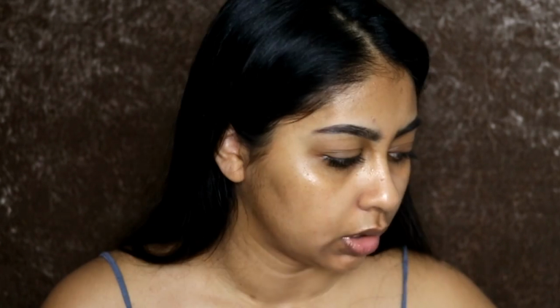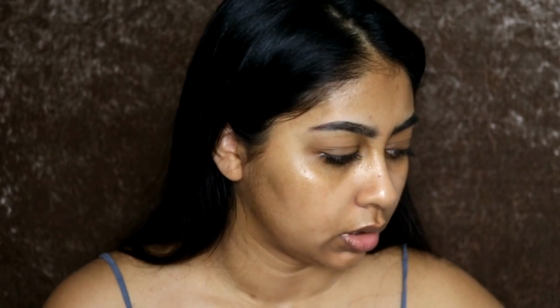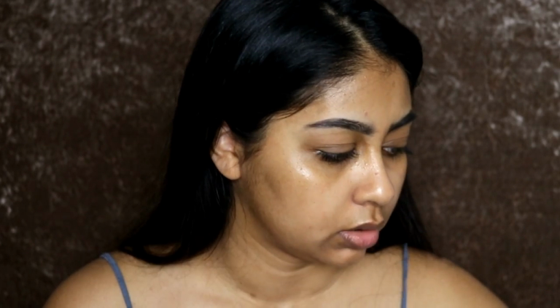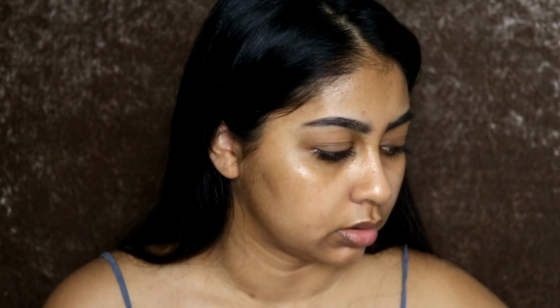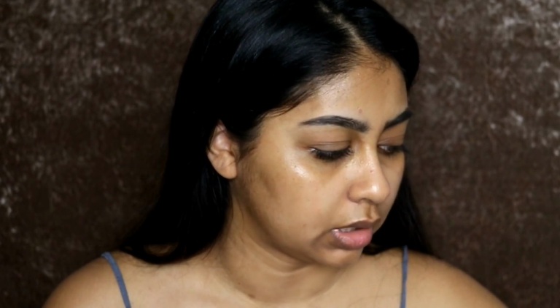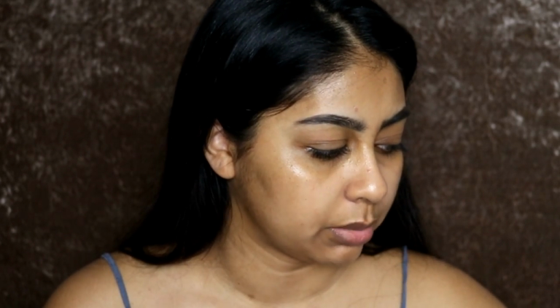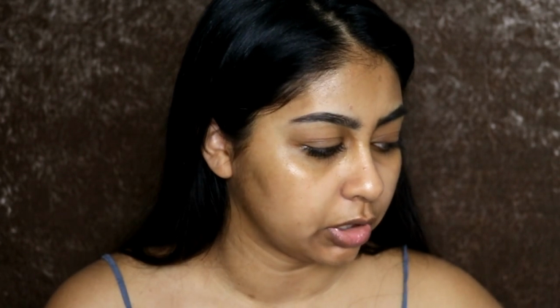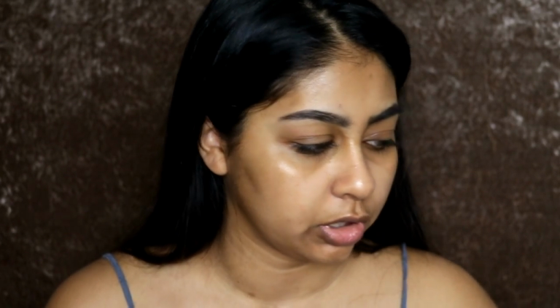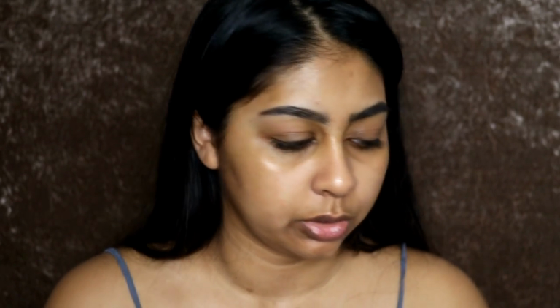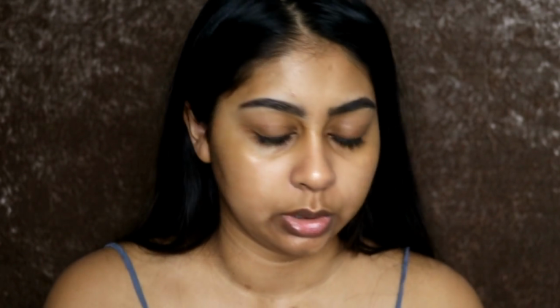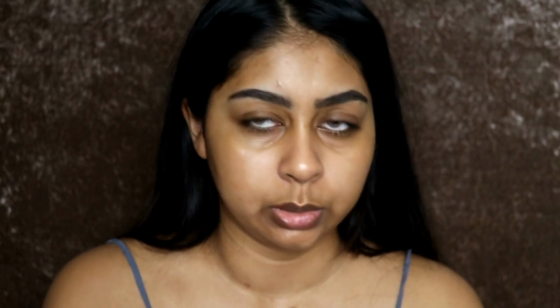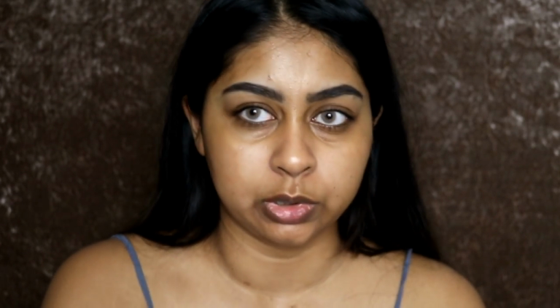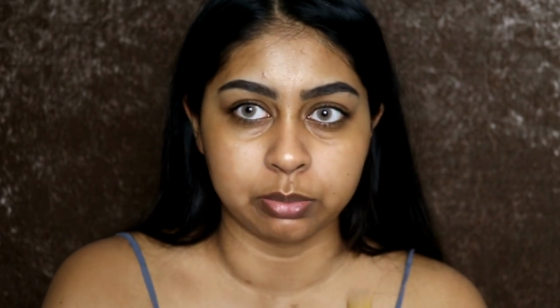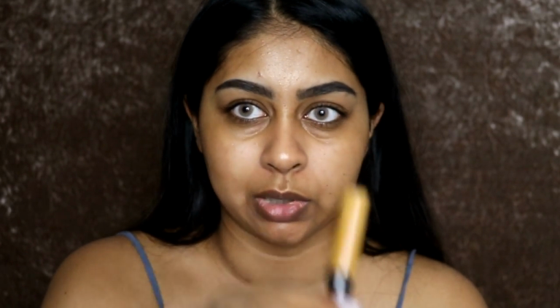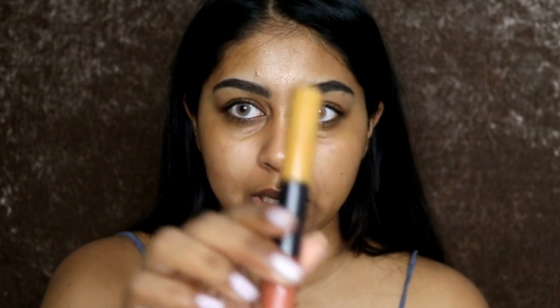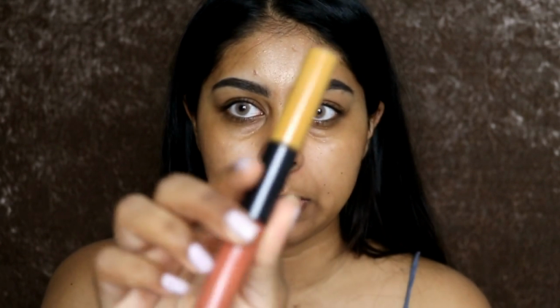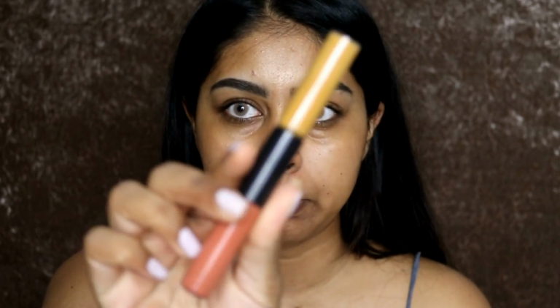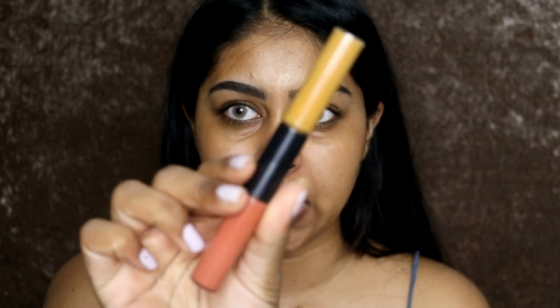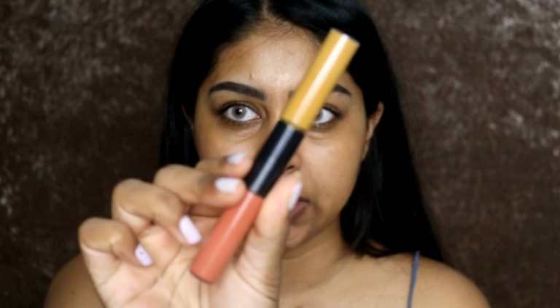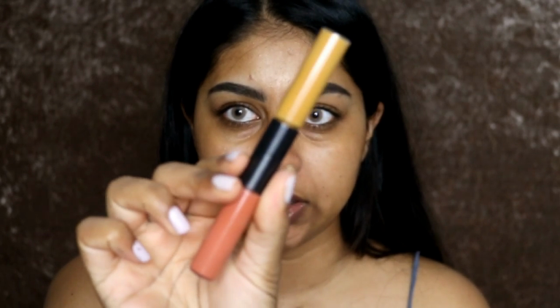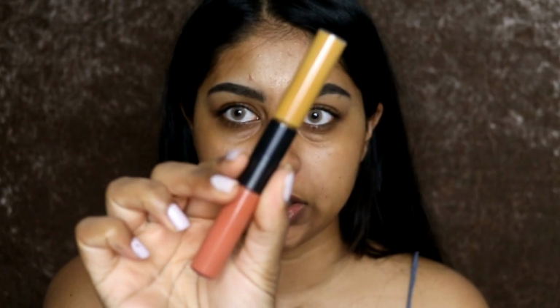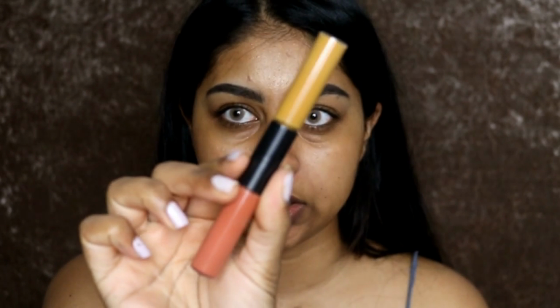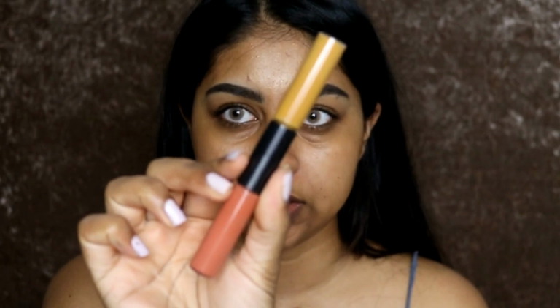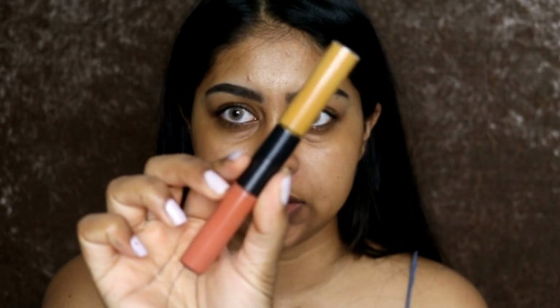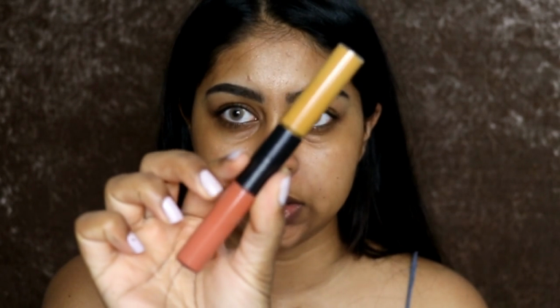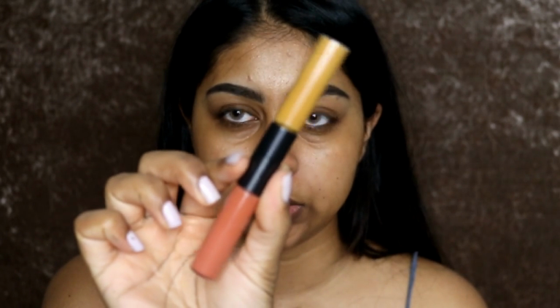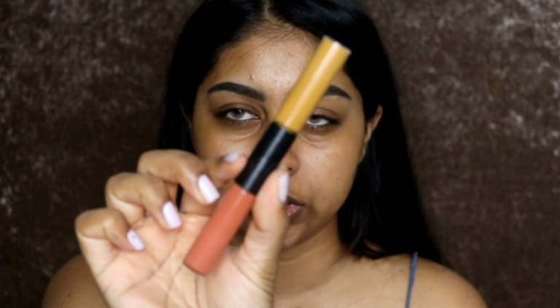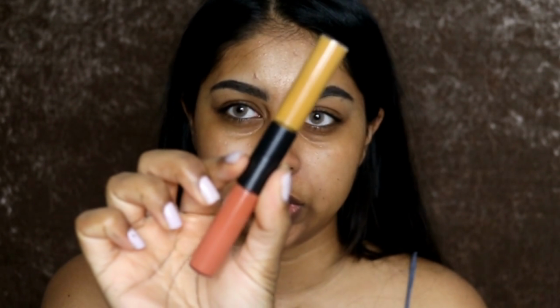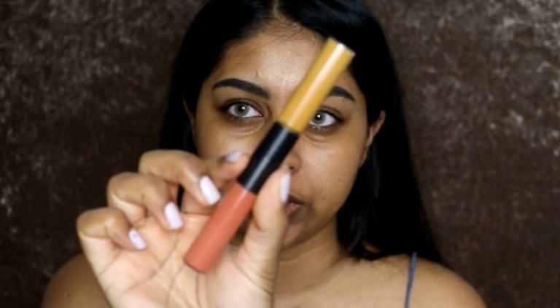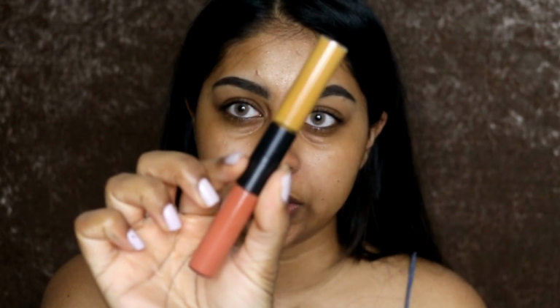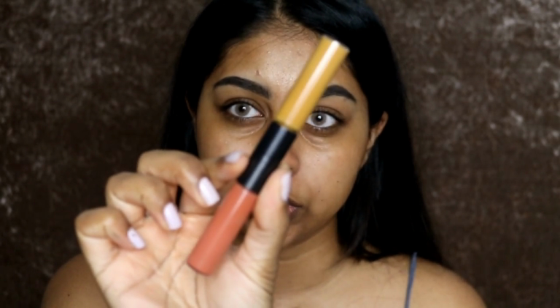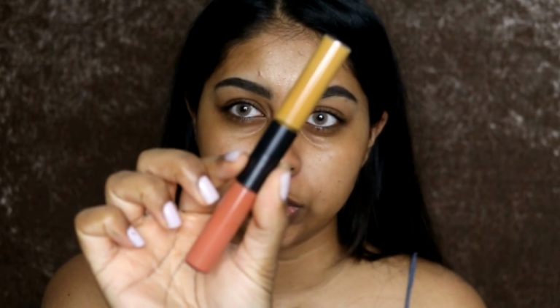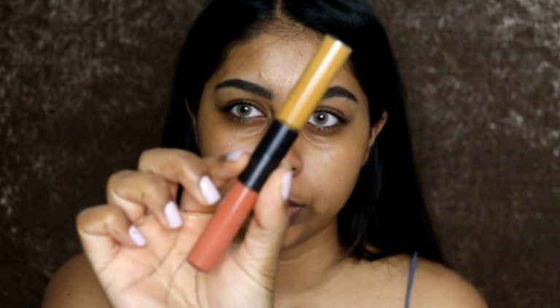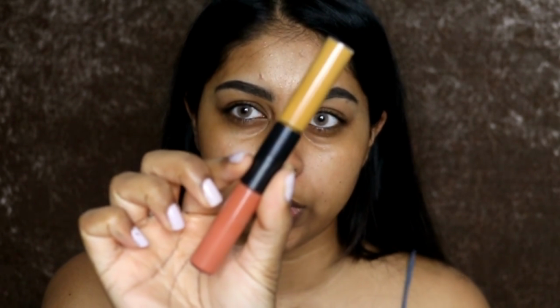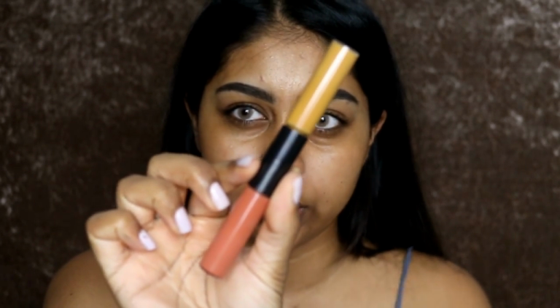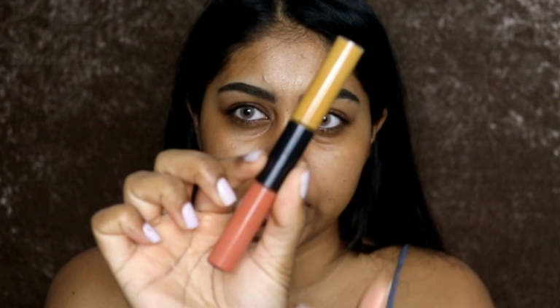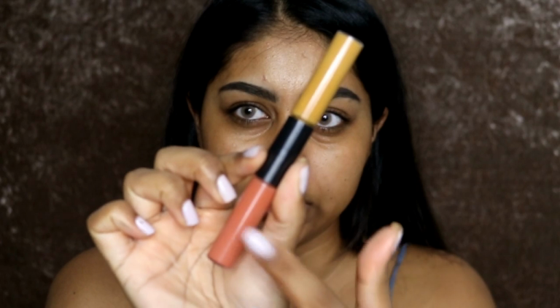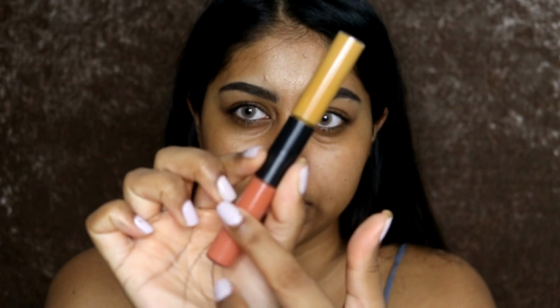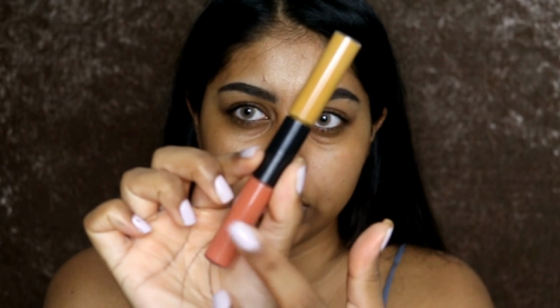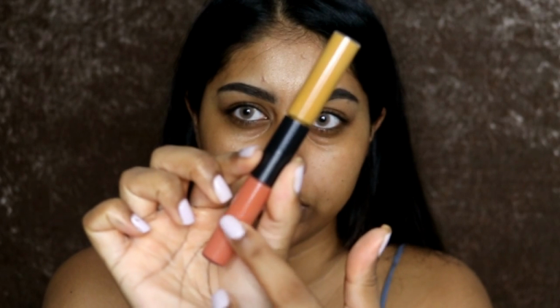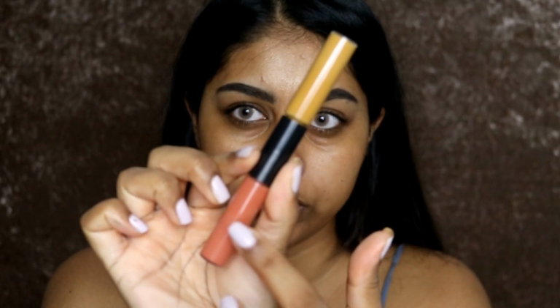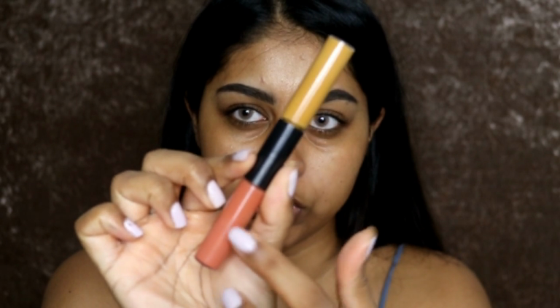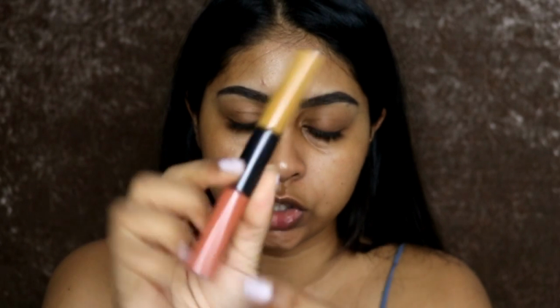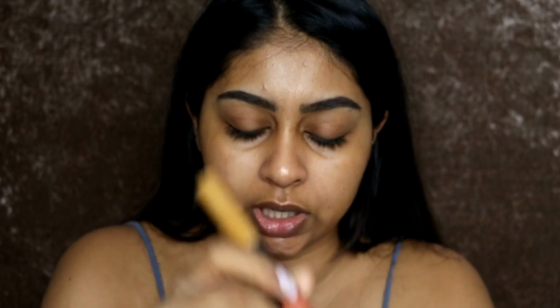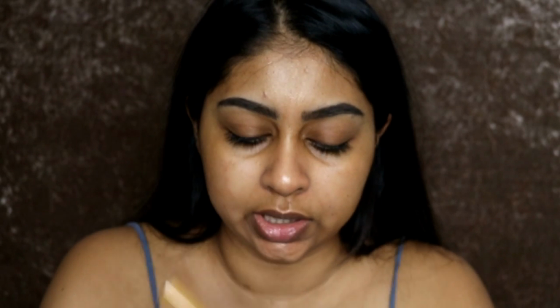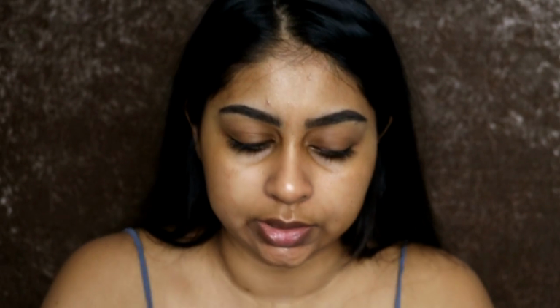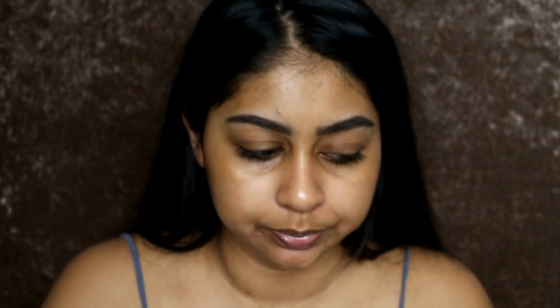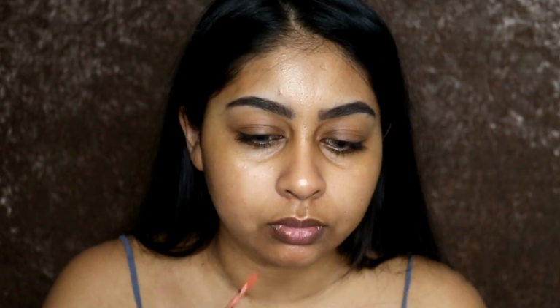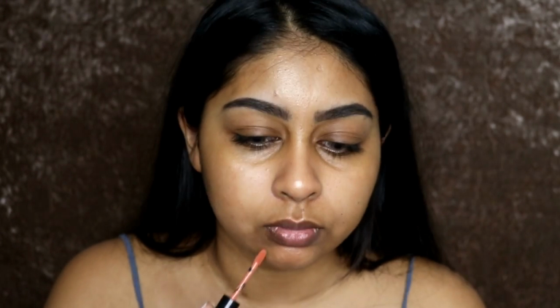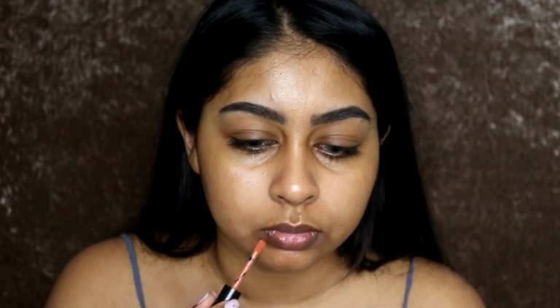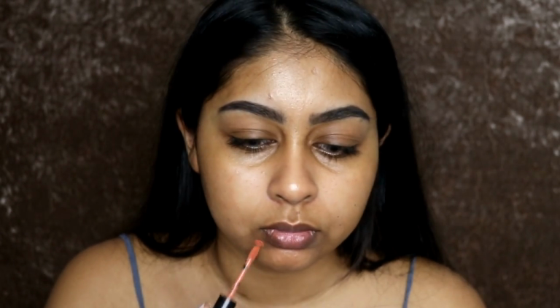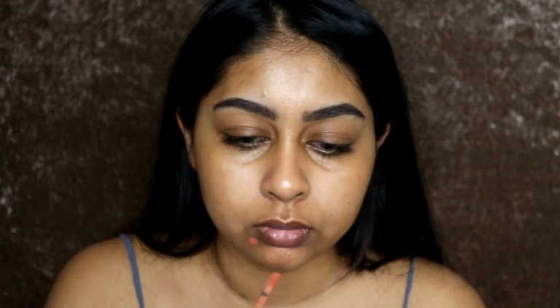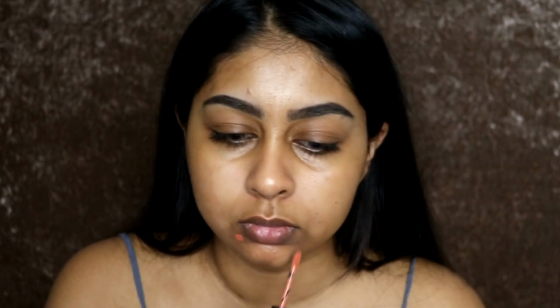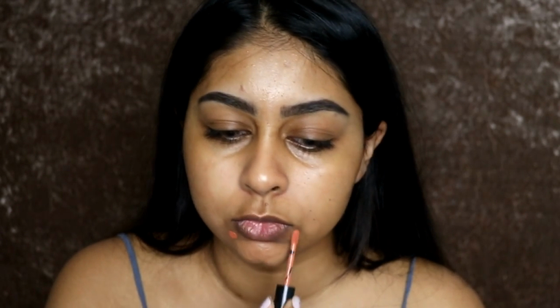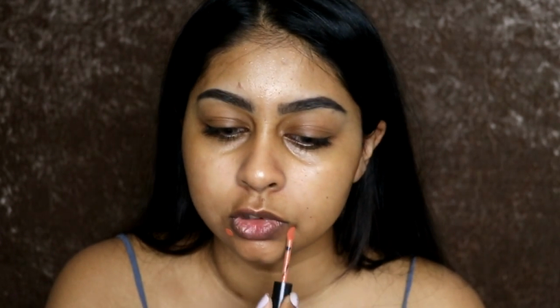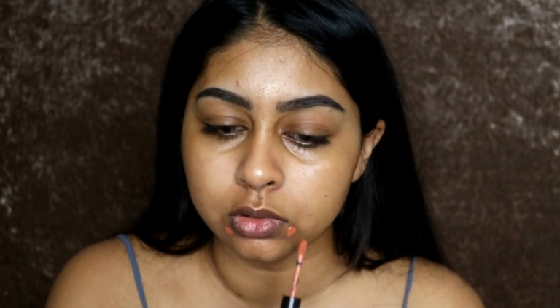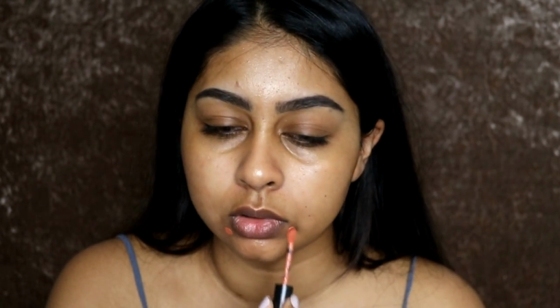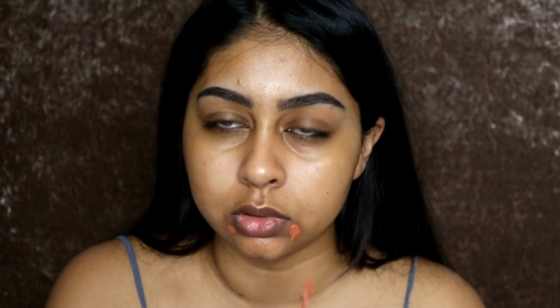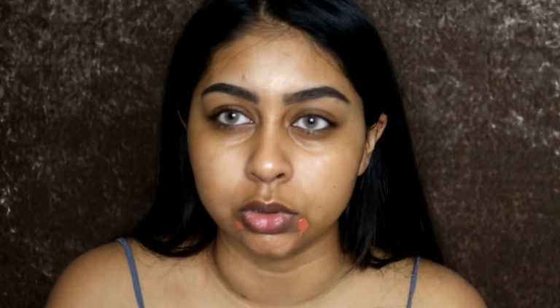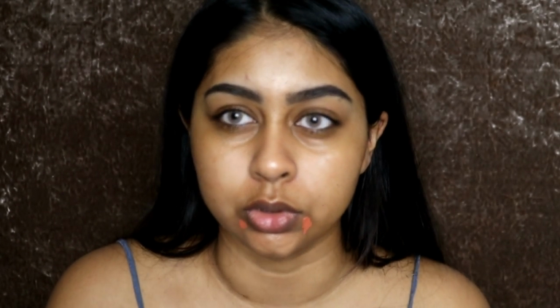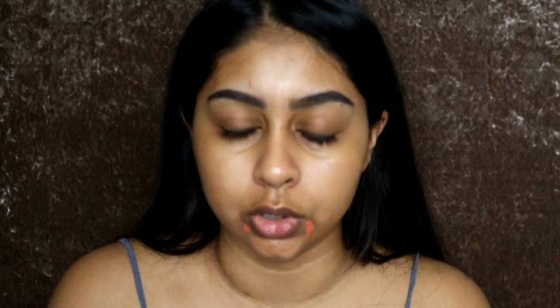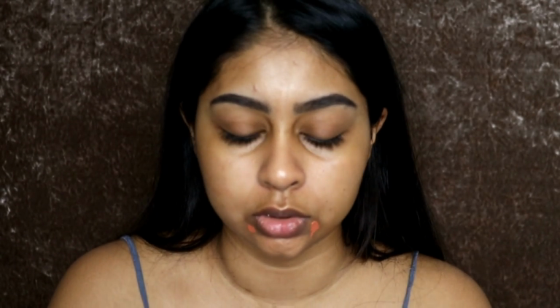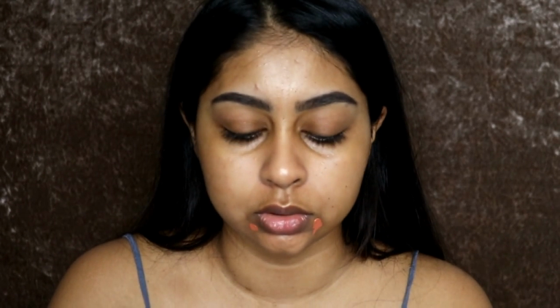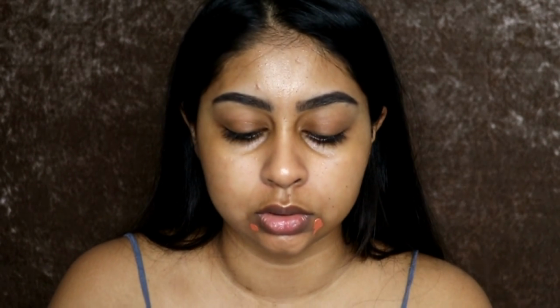Now I'm going to go in with my MAC Conceal and Correct Duo in the orange shade — just two dots.